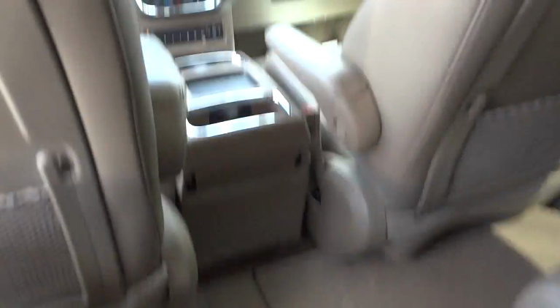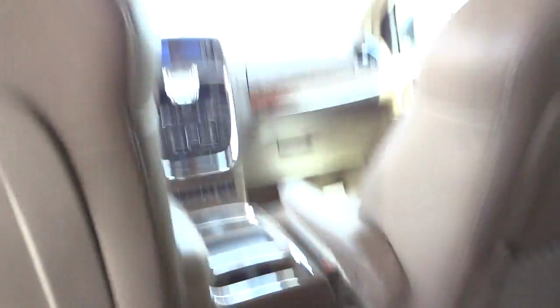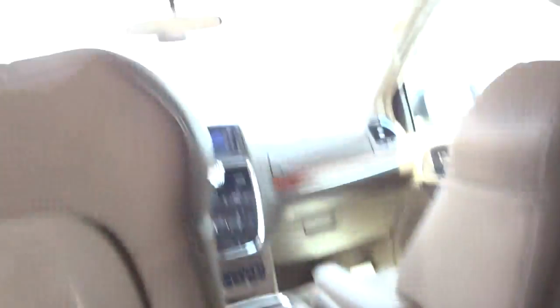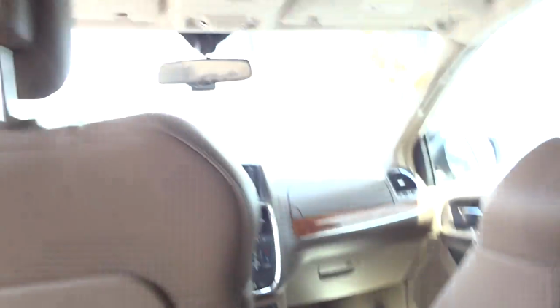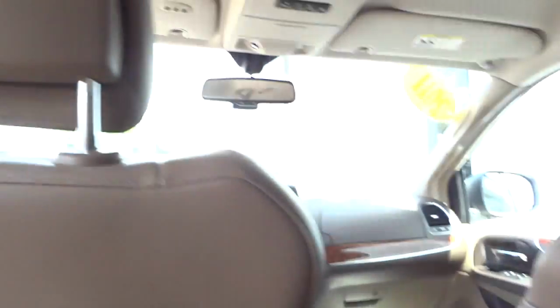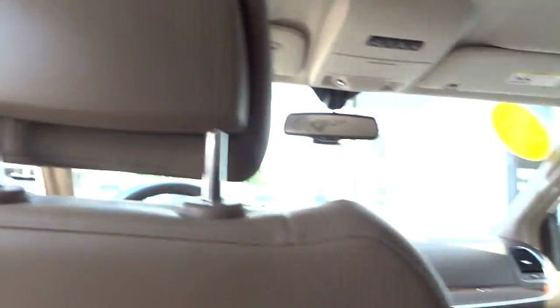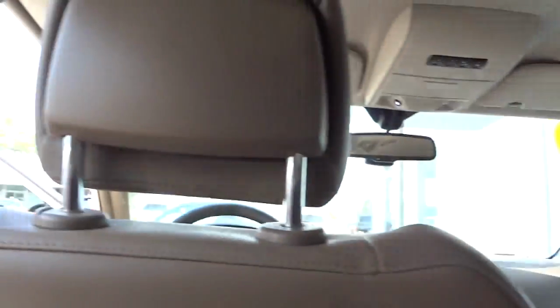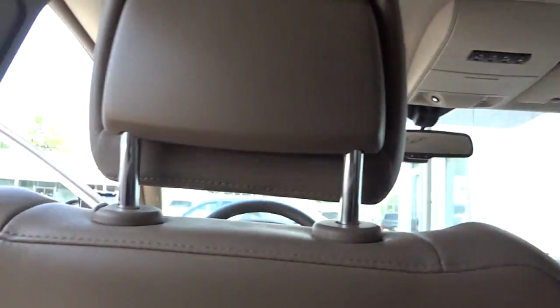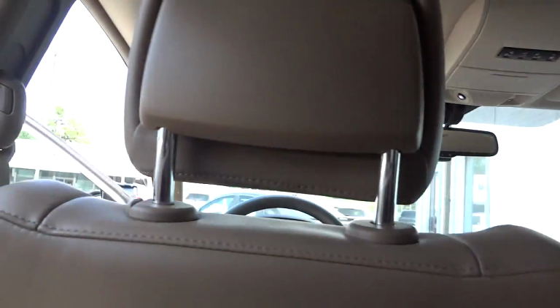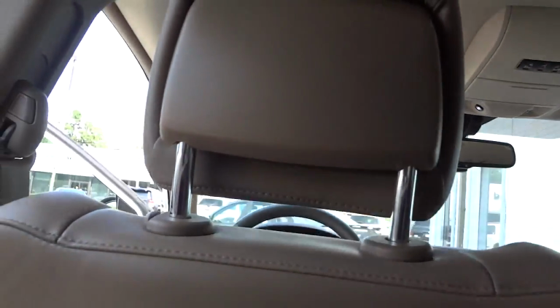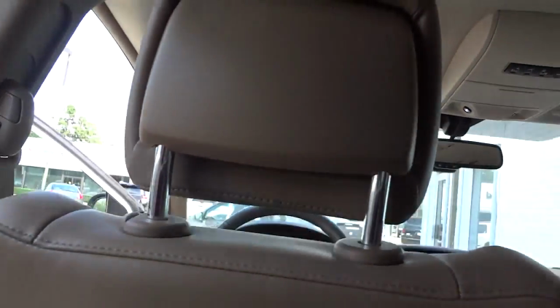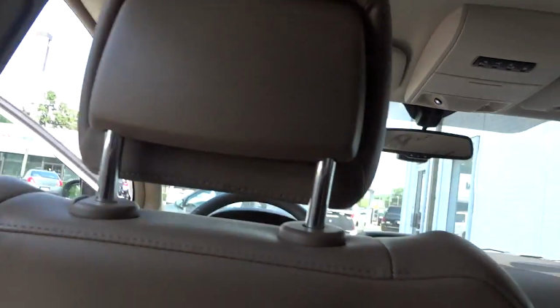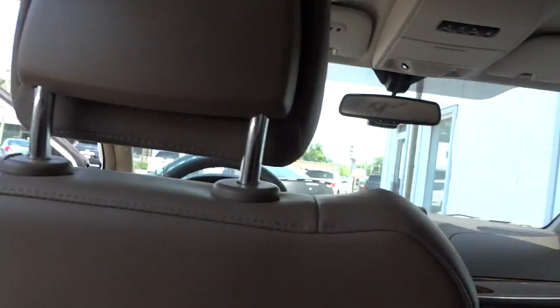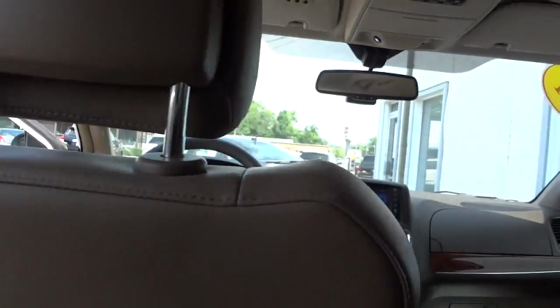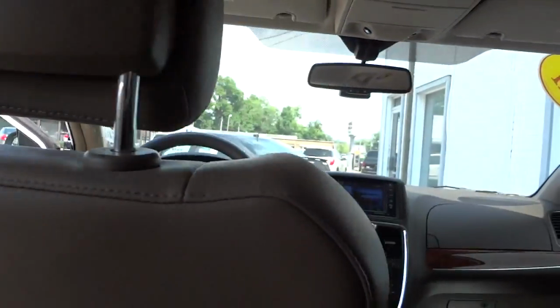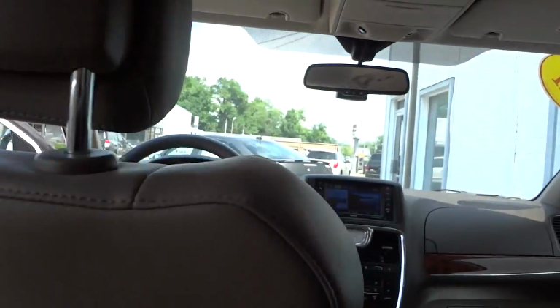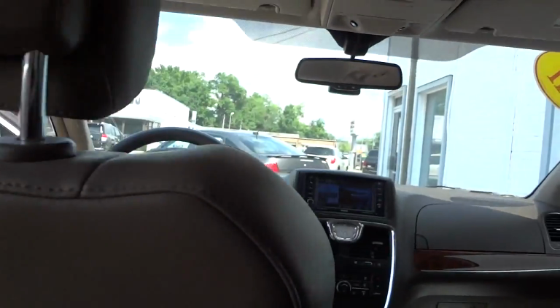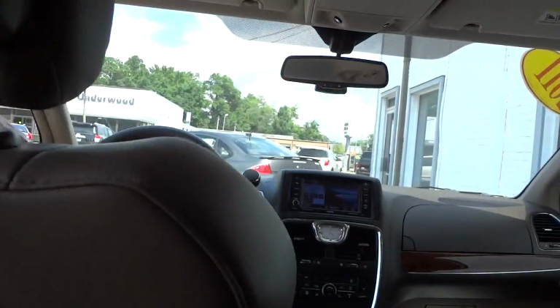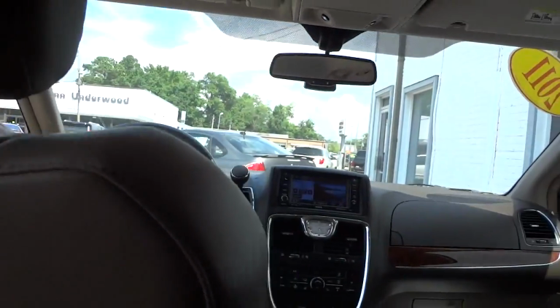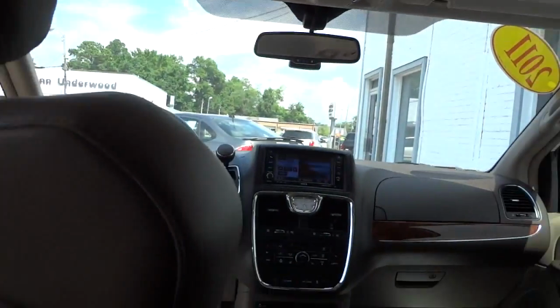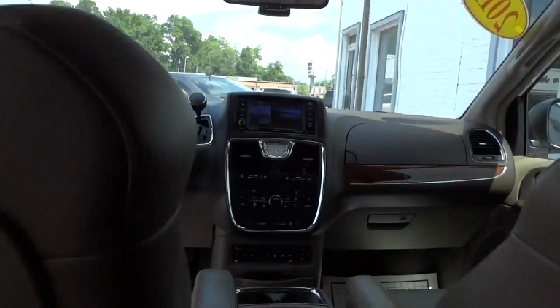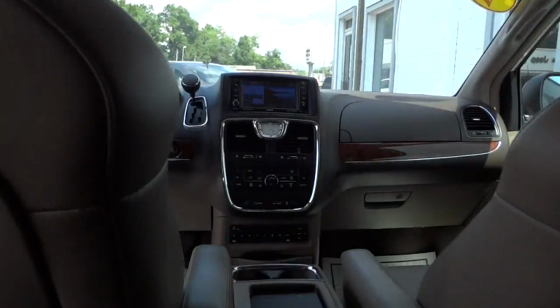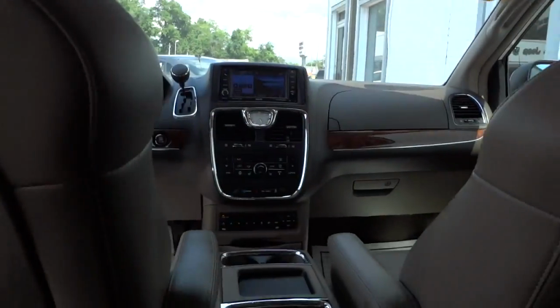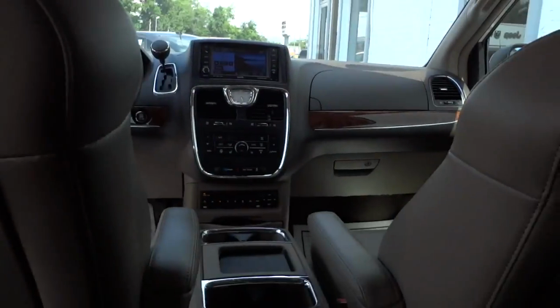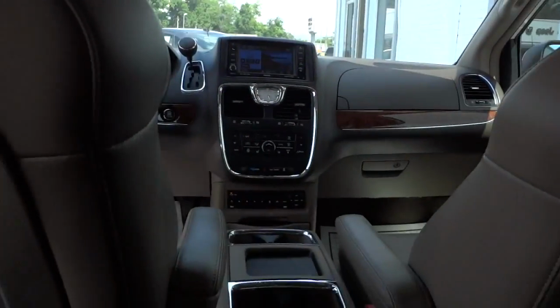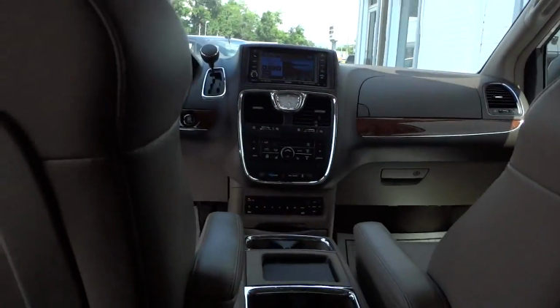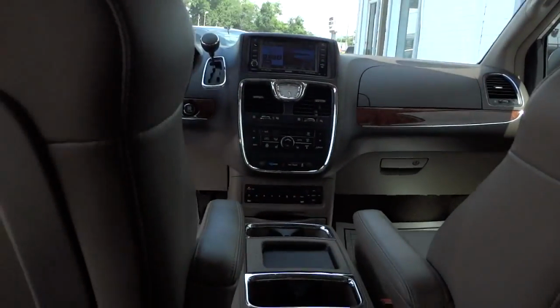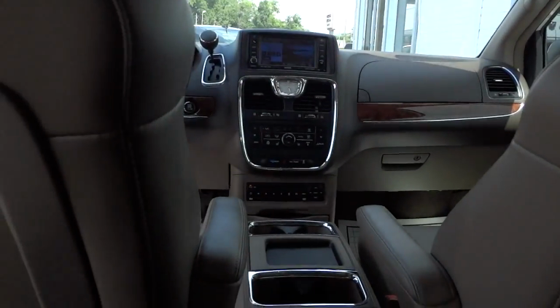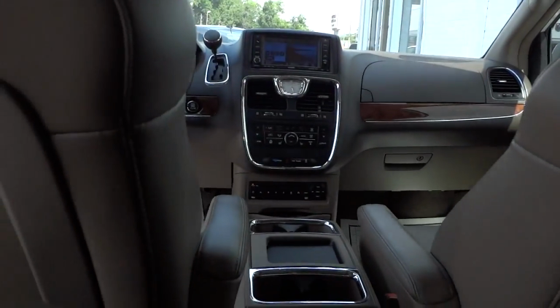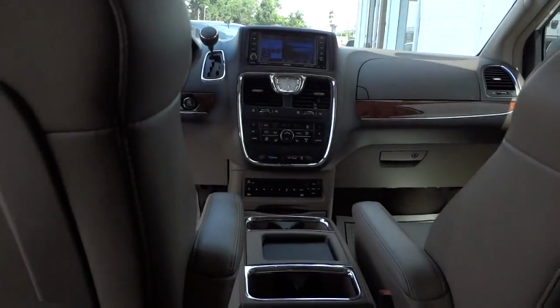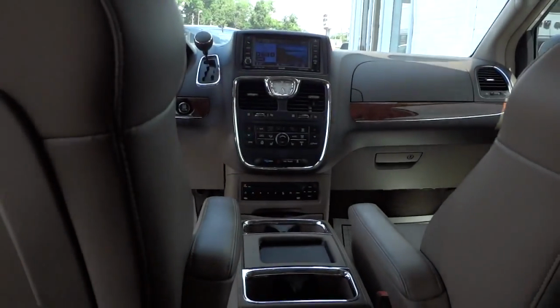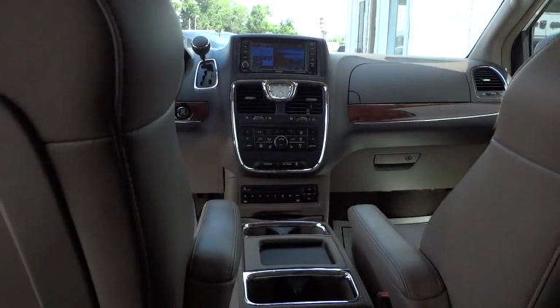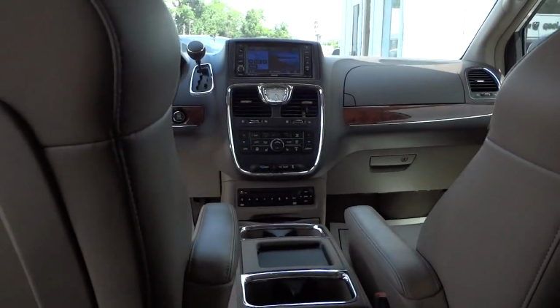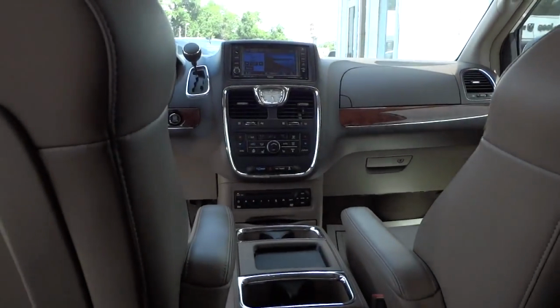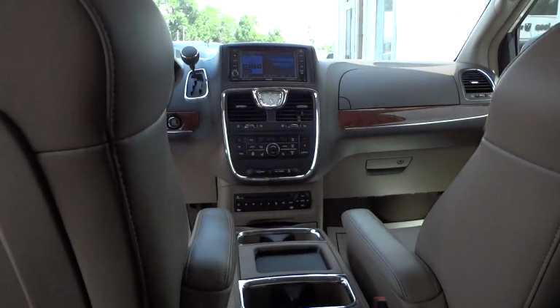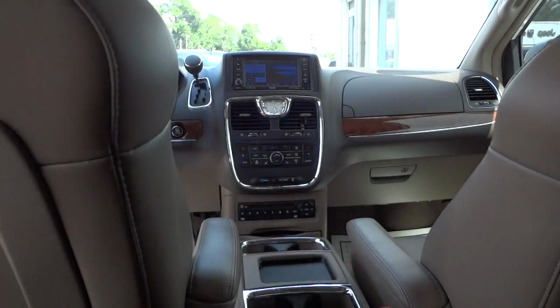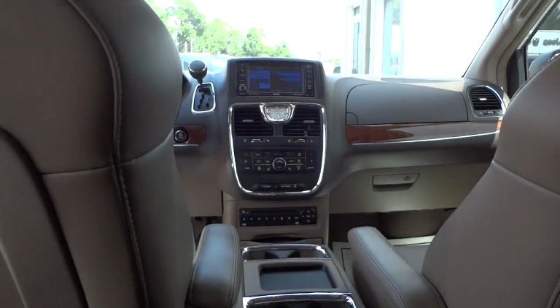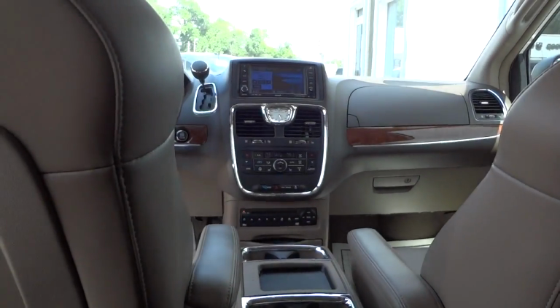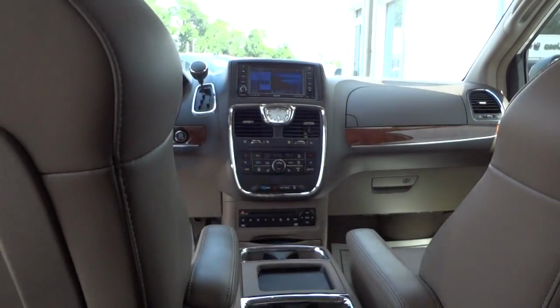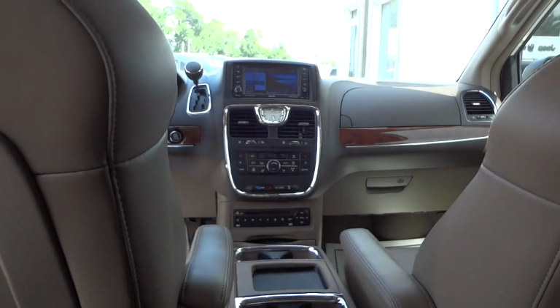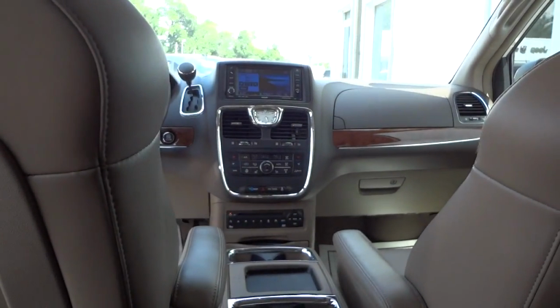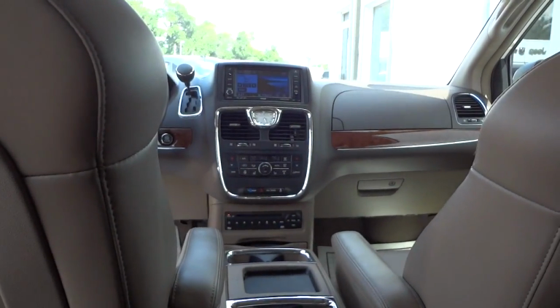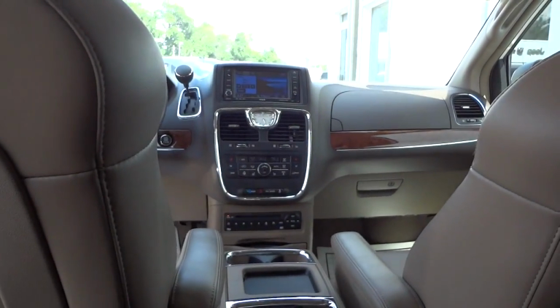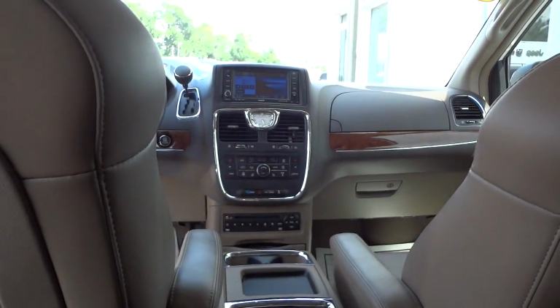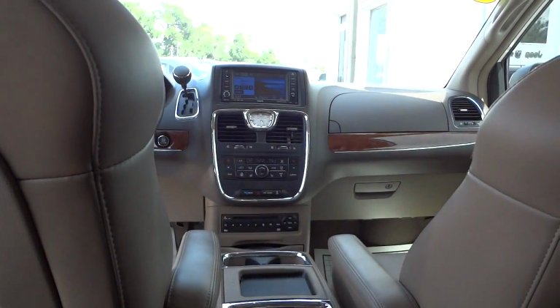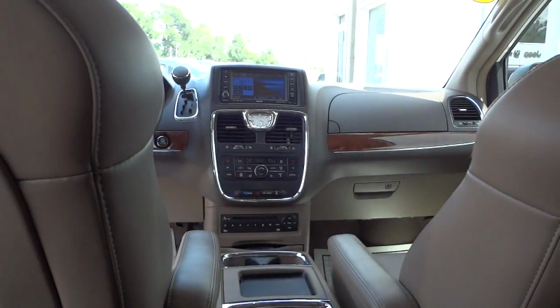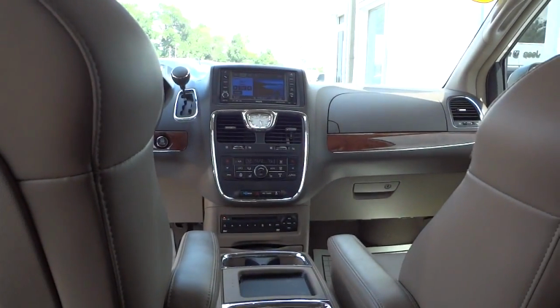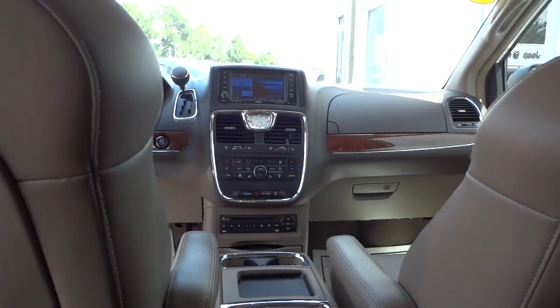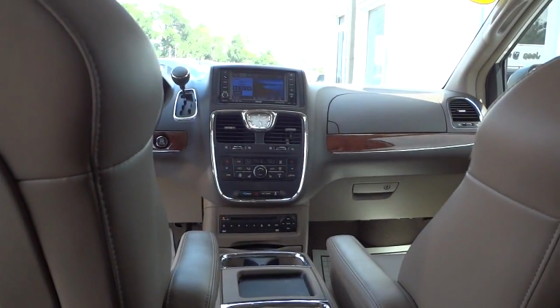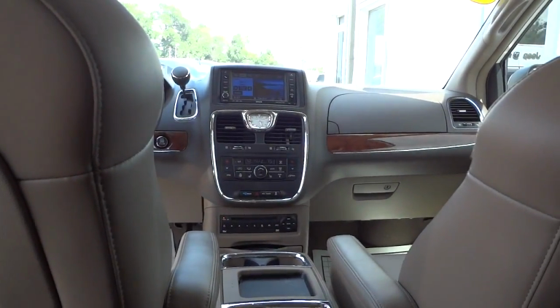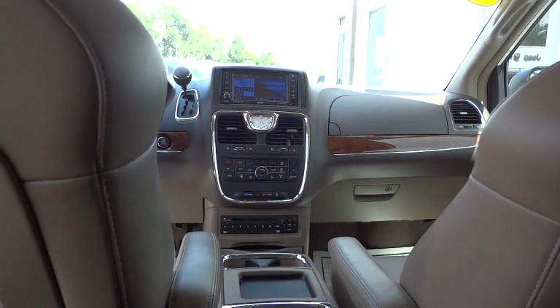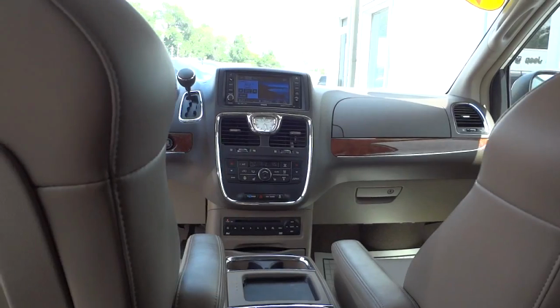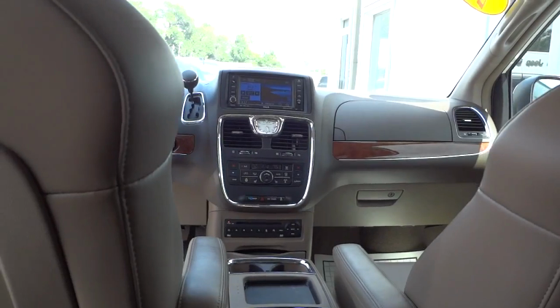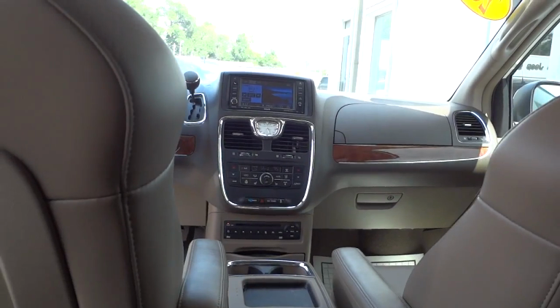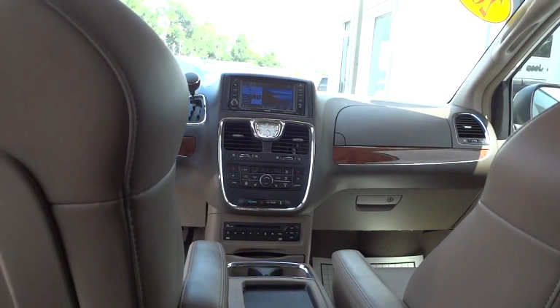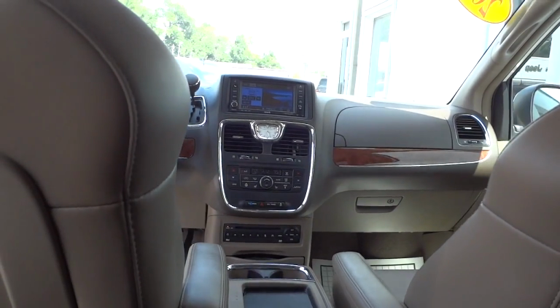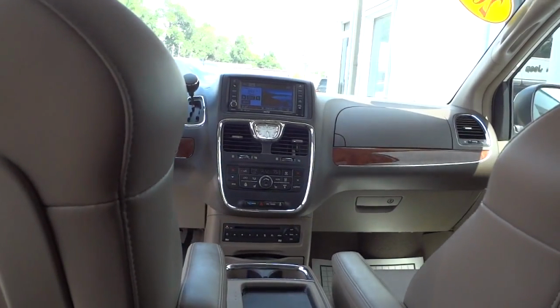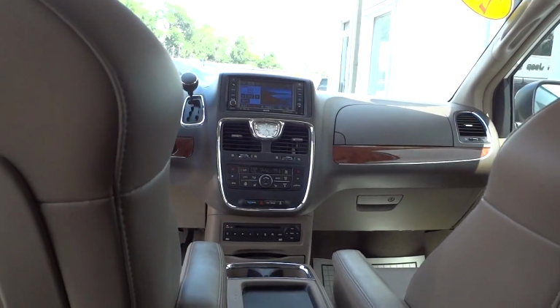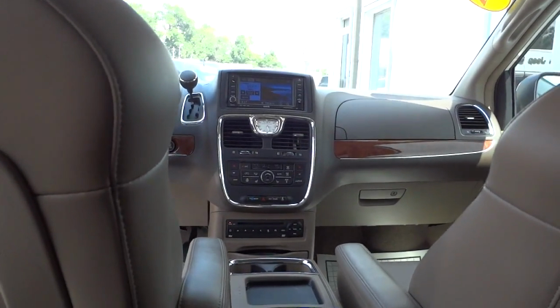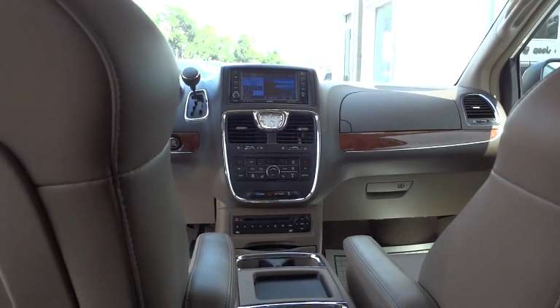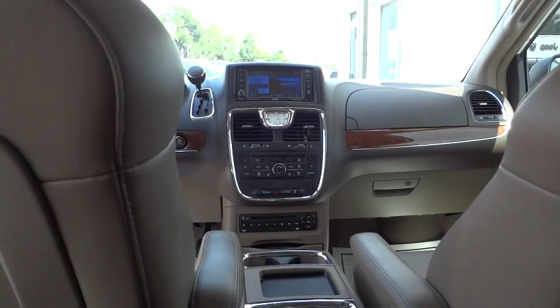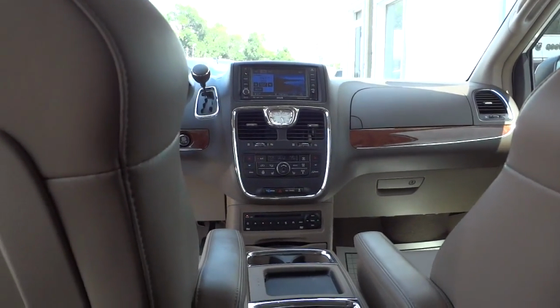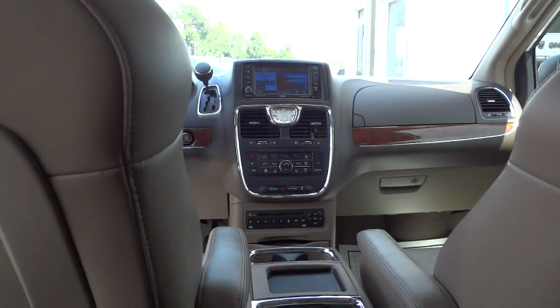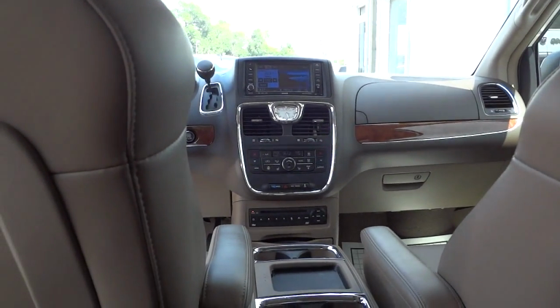My name is Mike. If you're interested in this vehicle, let me know — my phone number and email address will be in the description. See you next time.